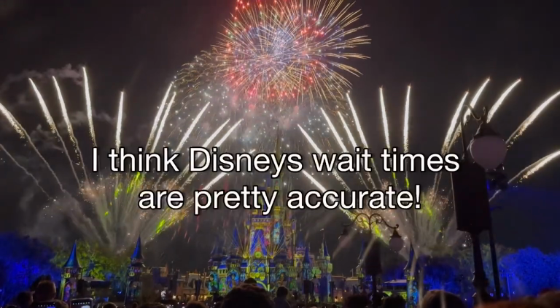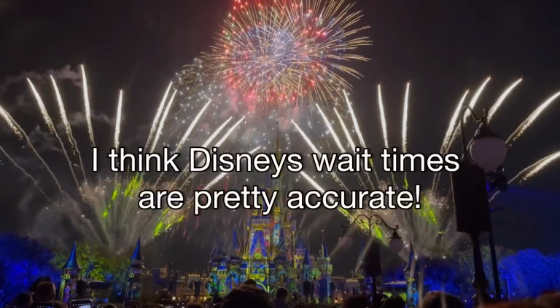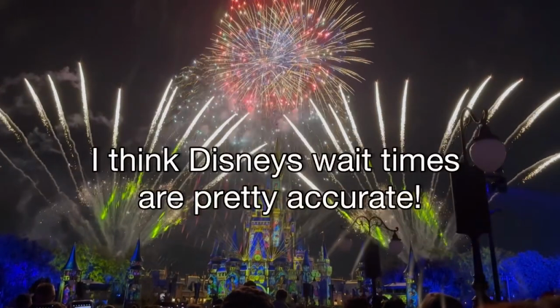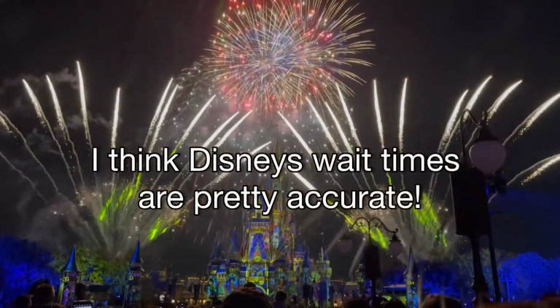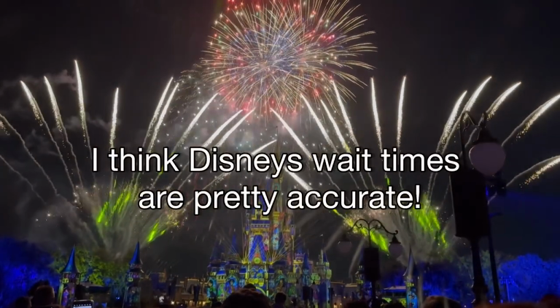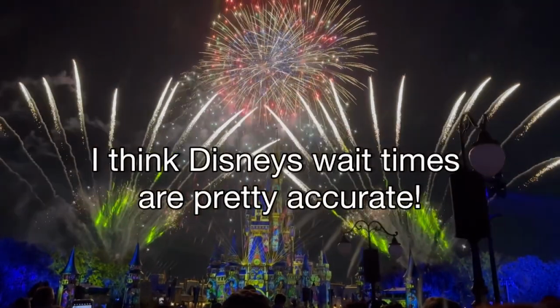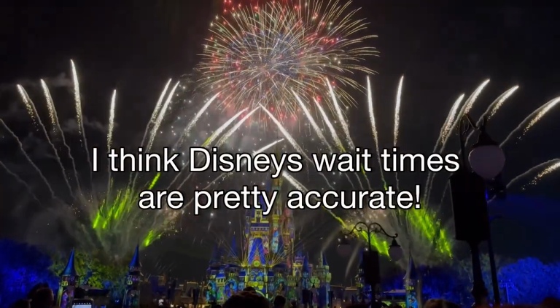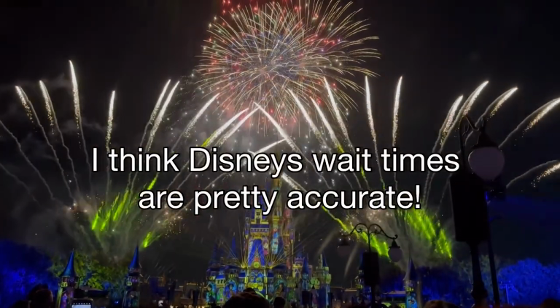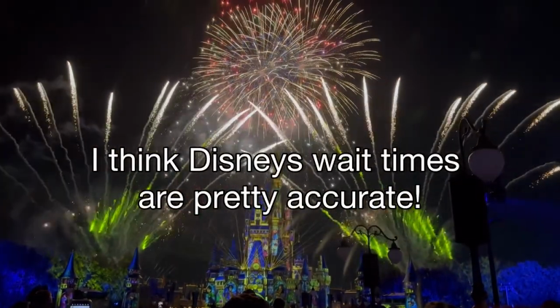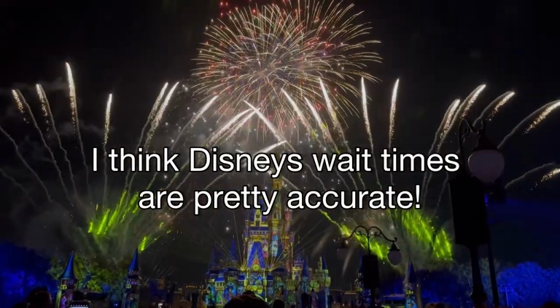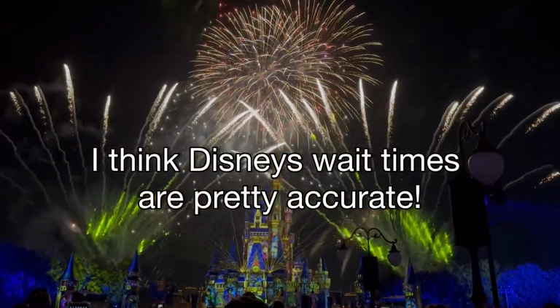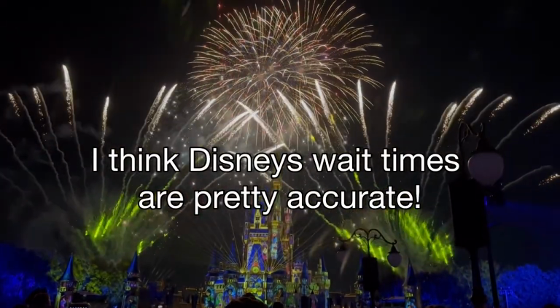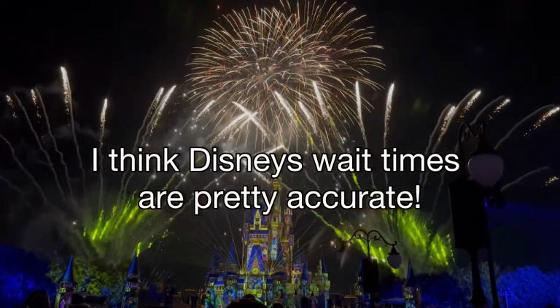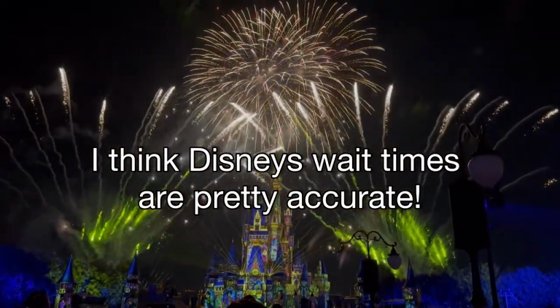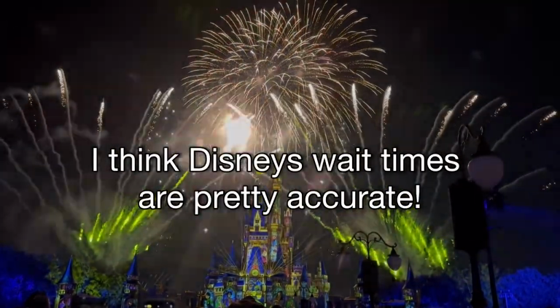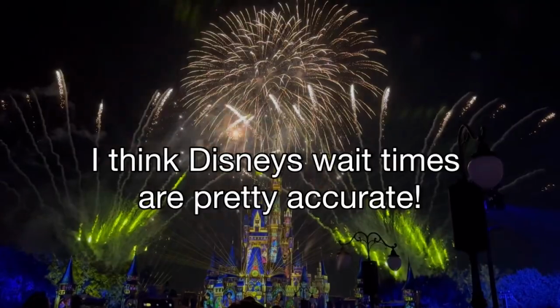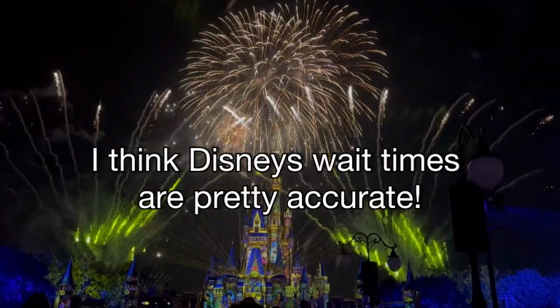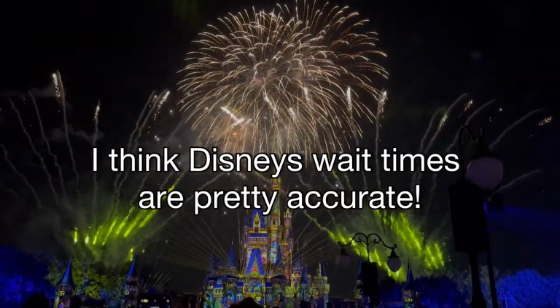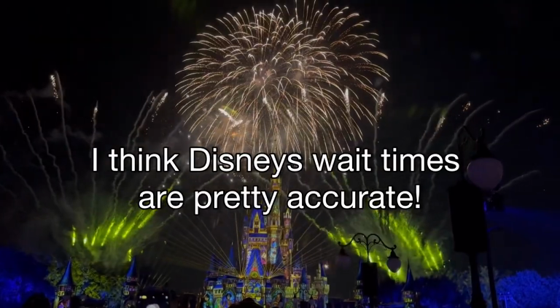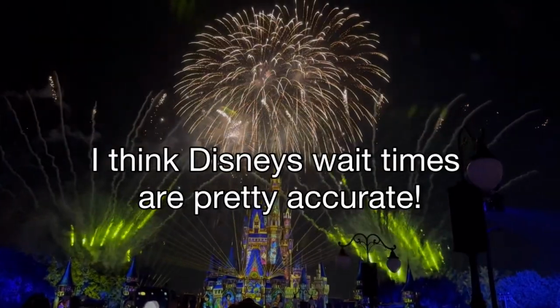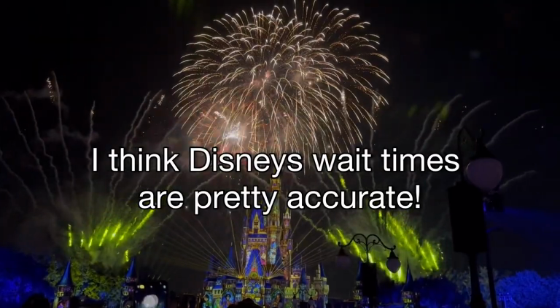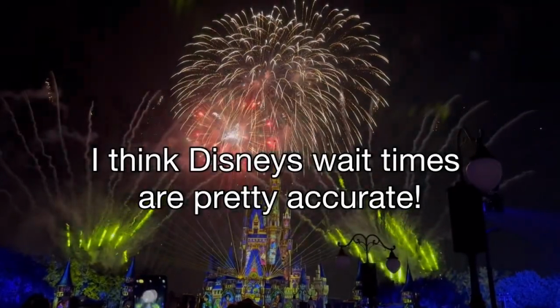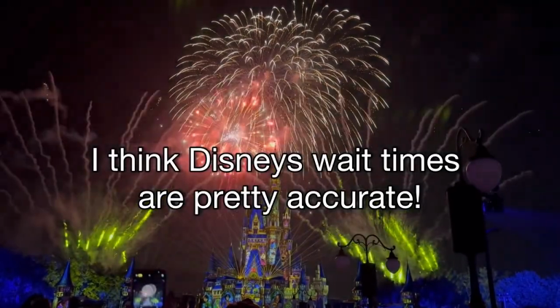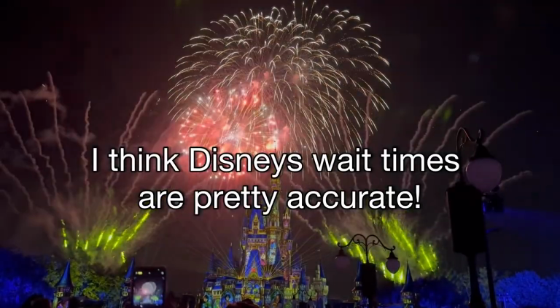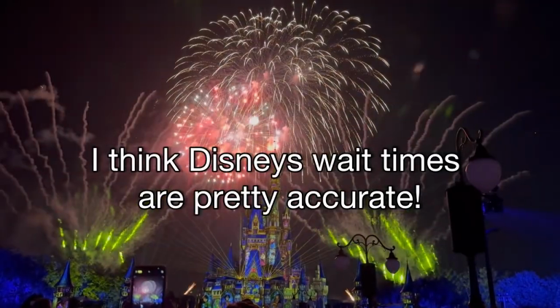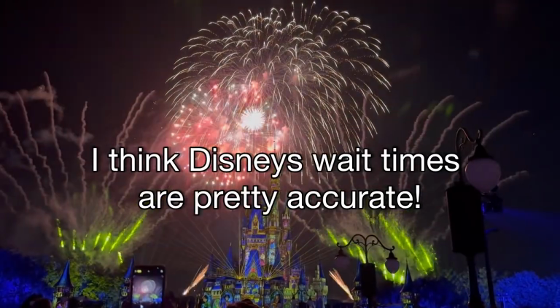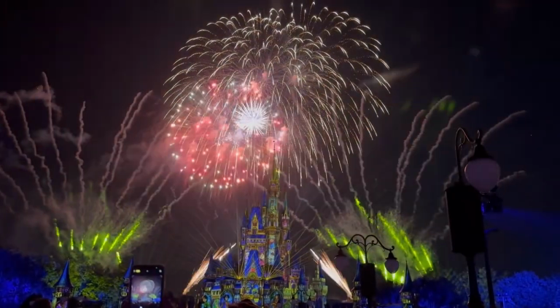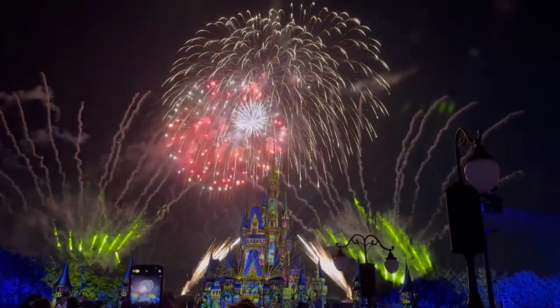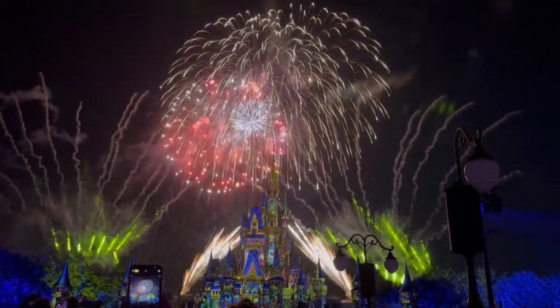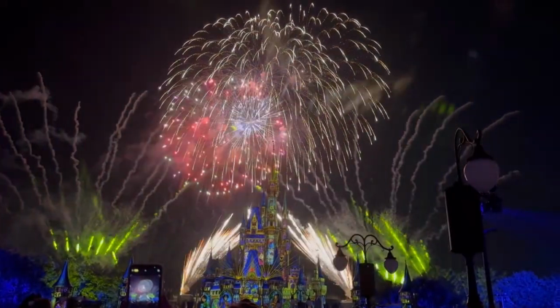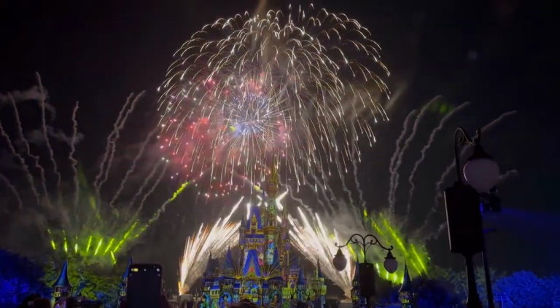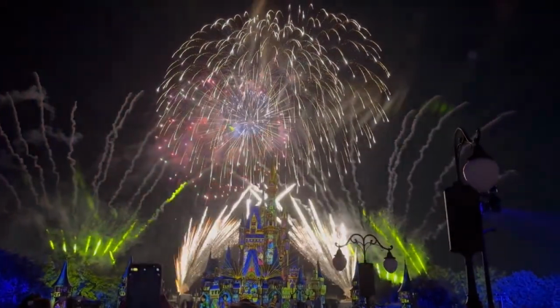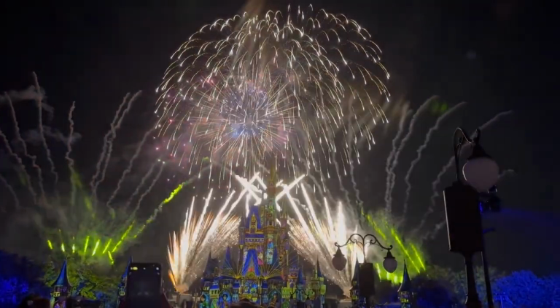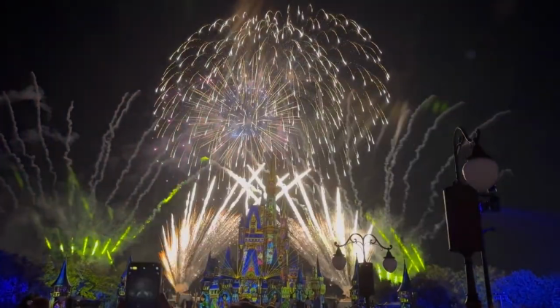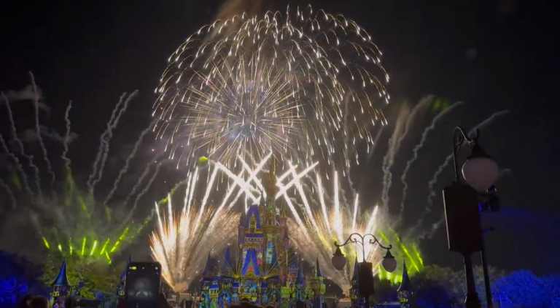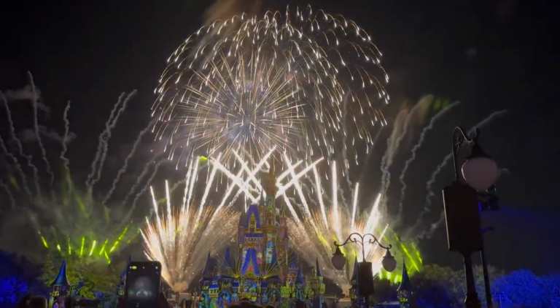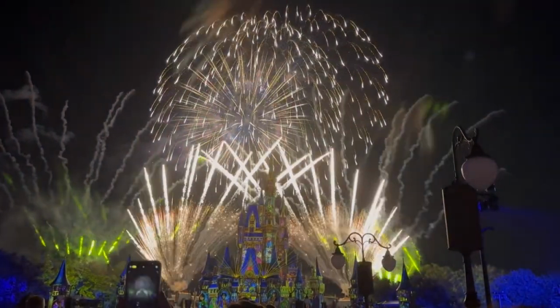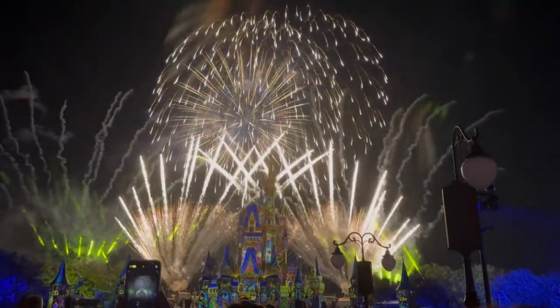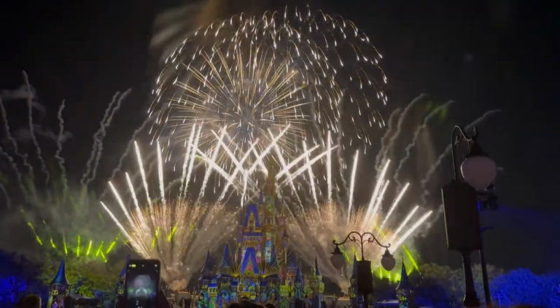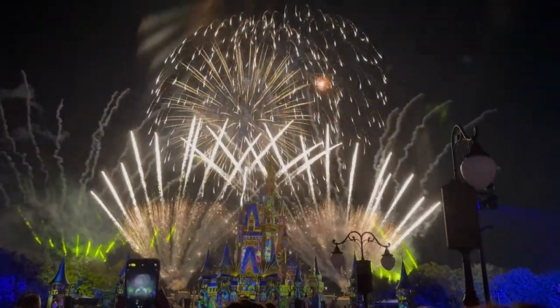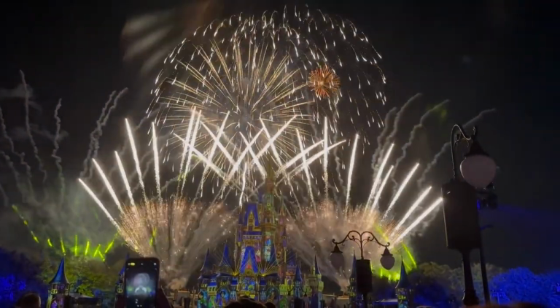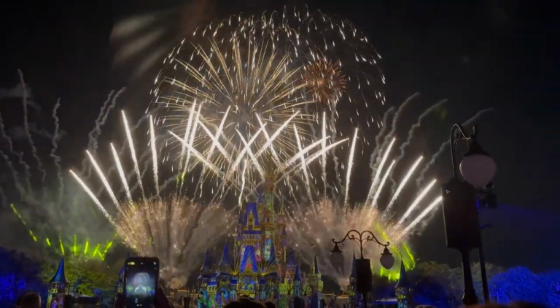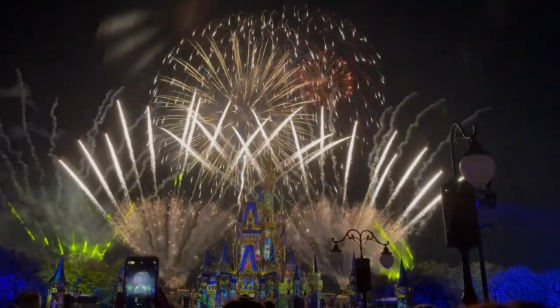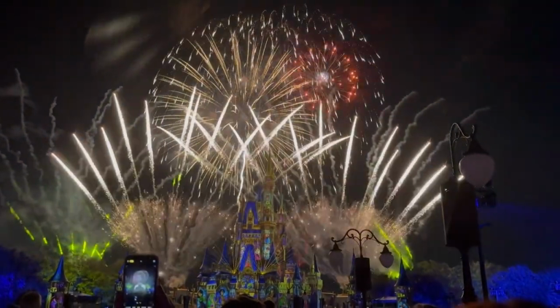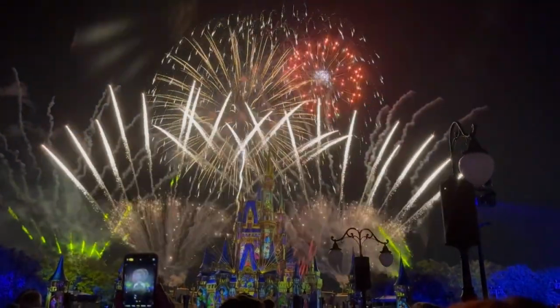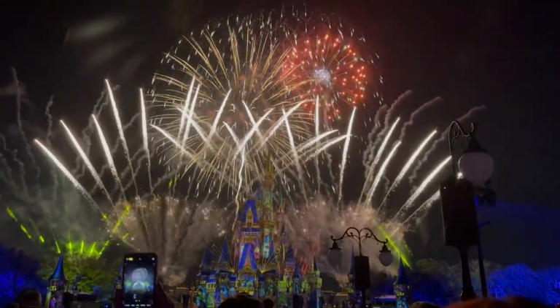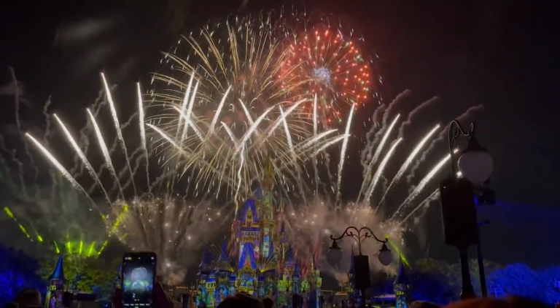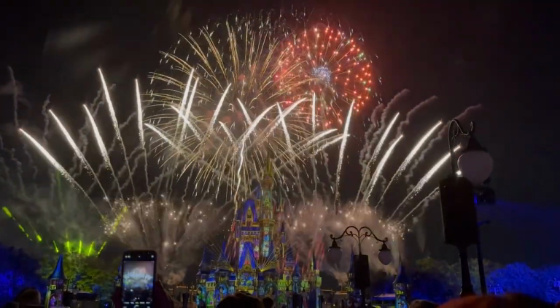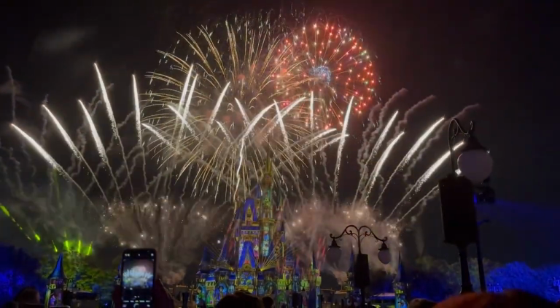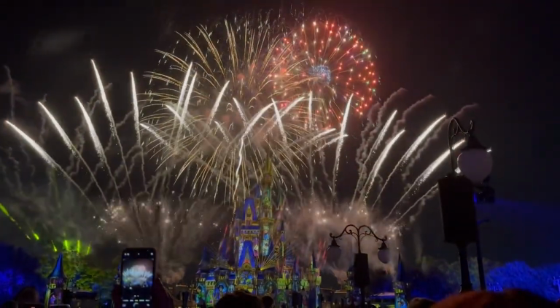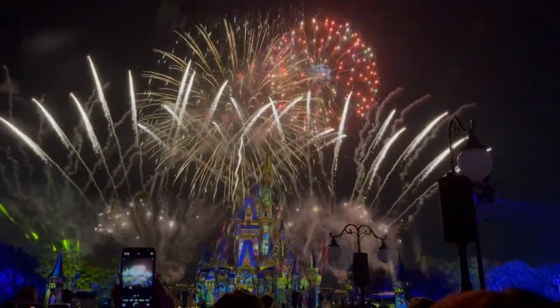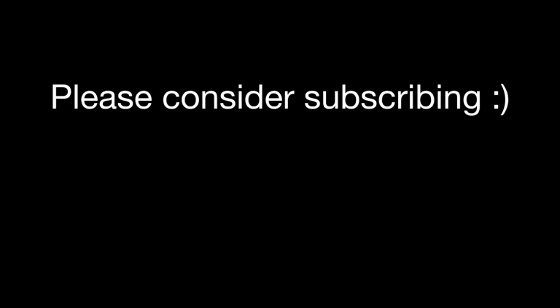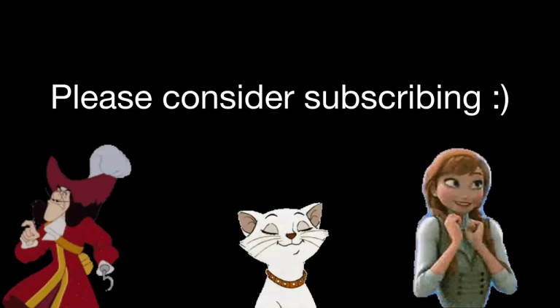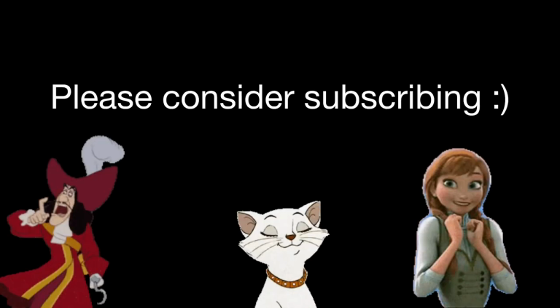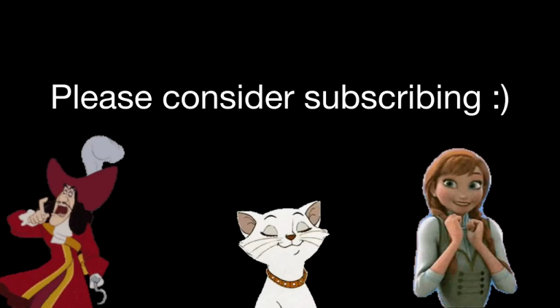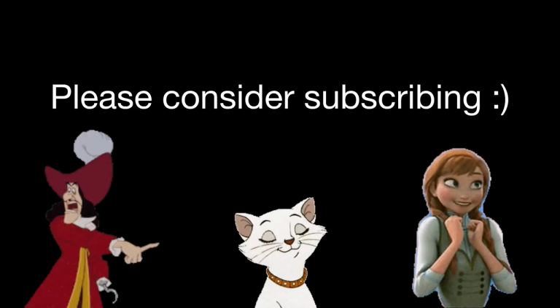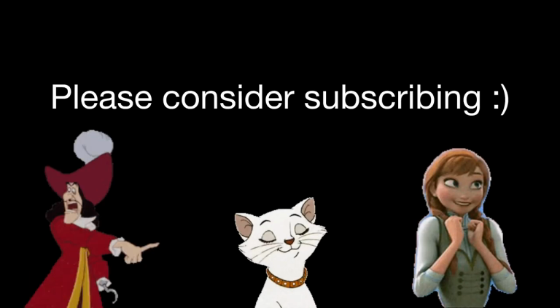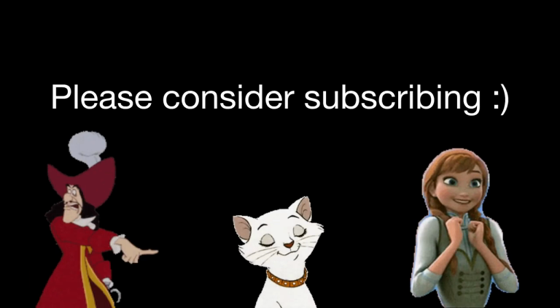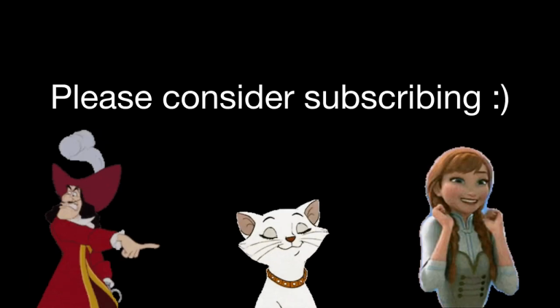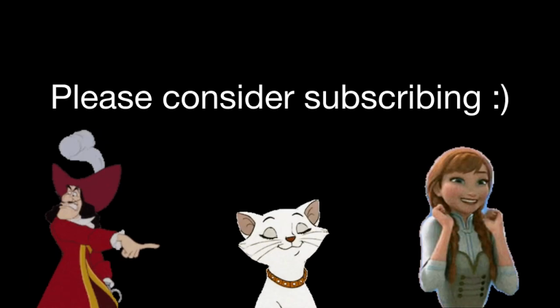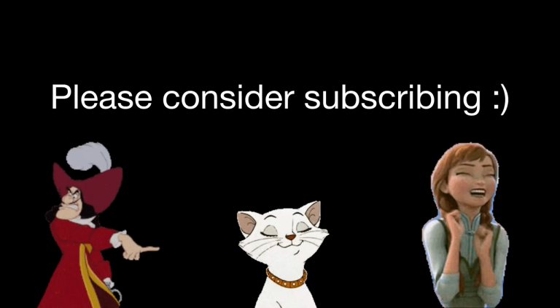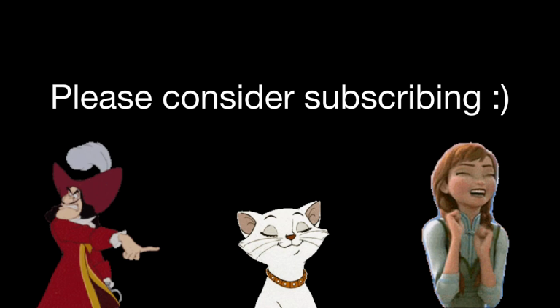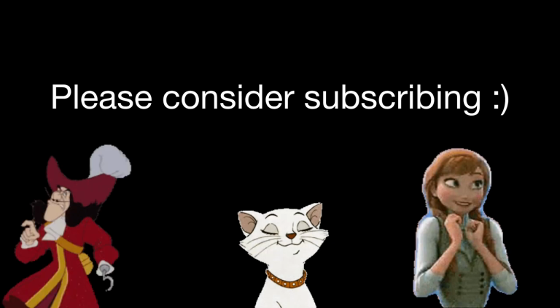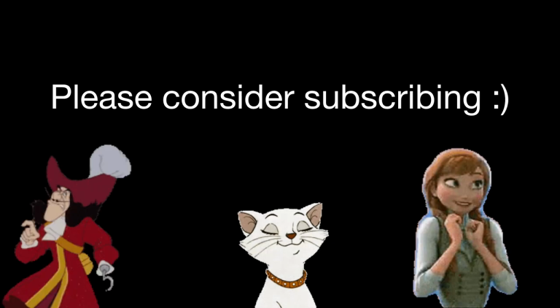I think Disney's wait times are pretty accurate. I hope you enjoyed this video — please consider subscribing.